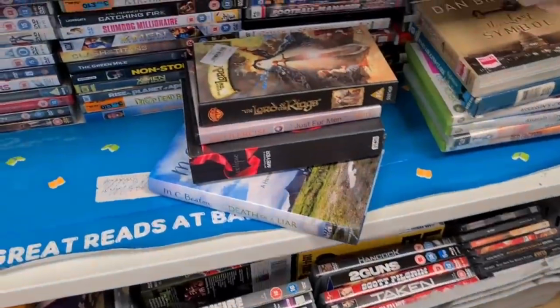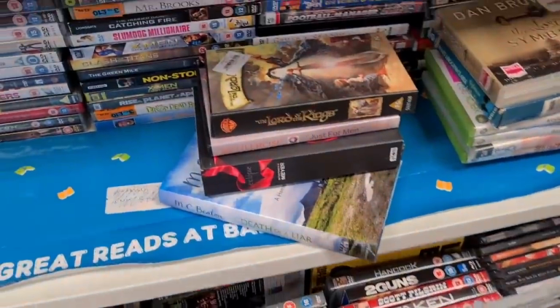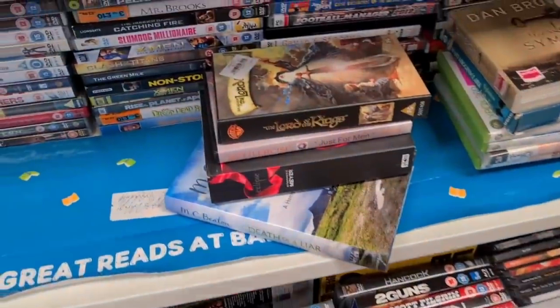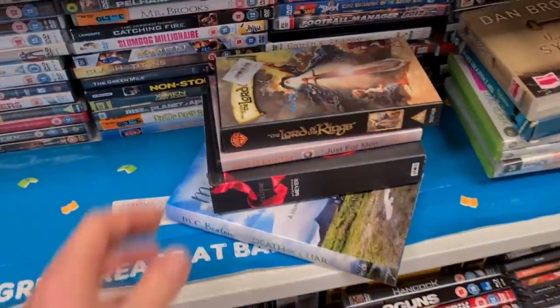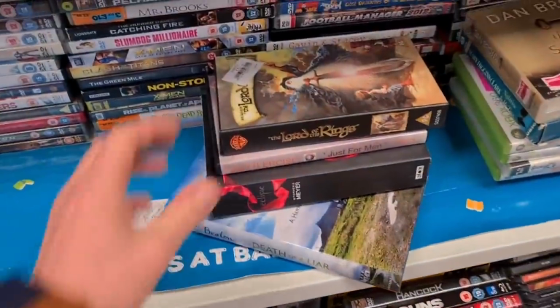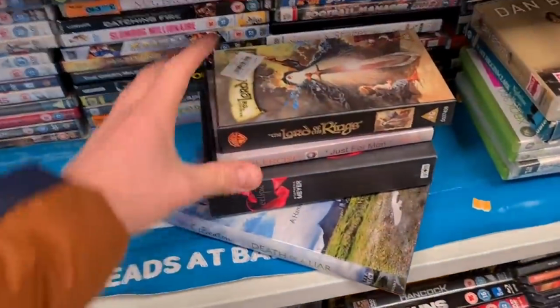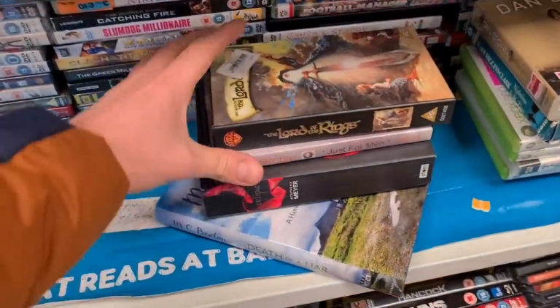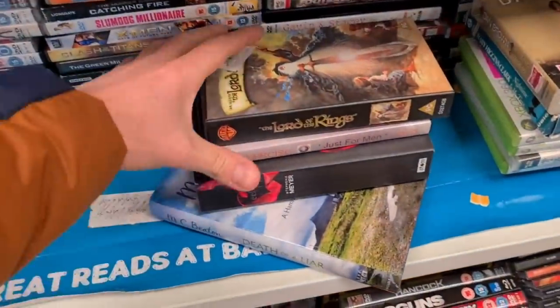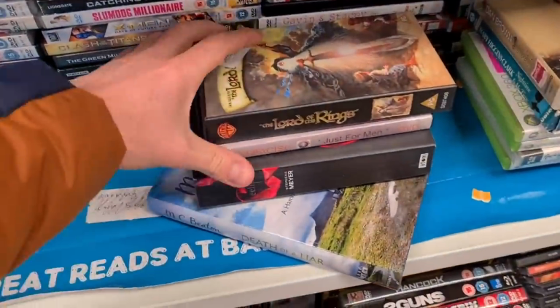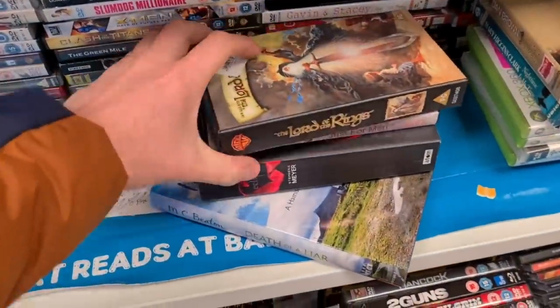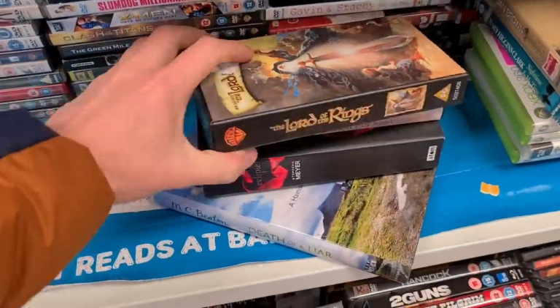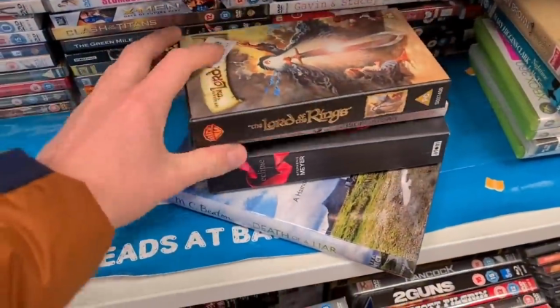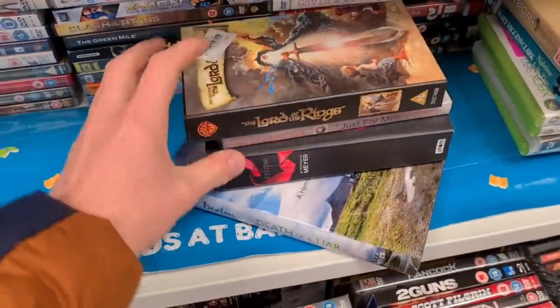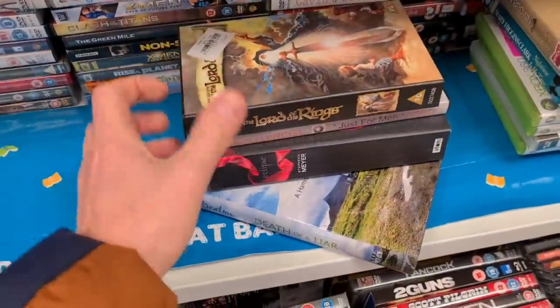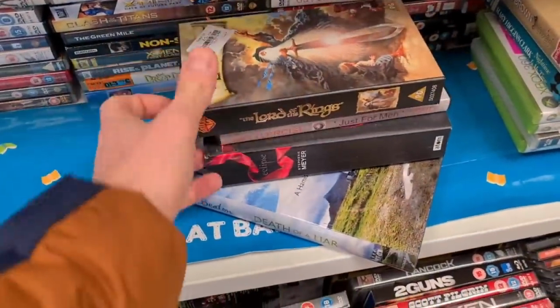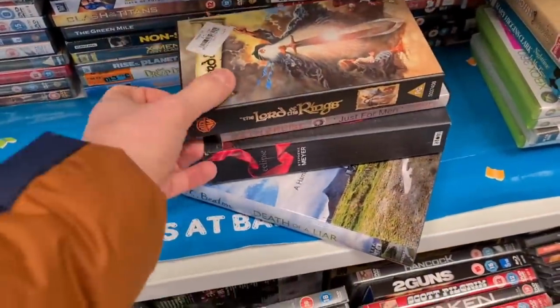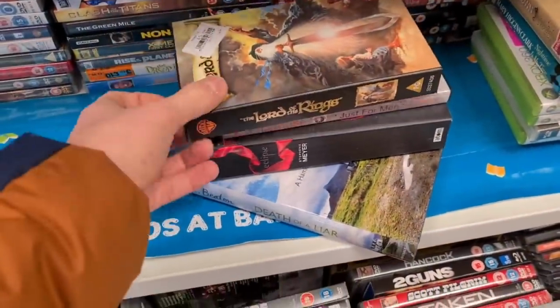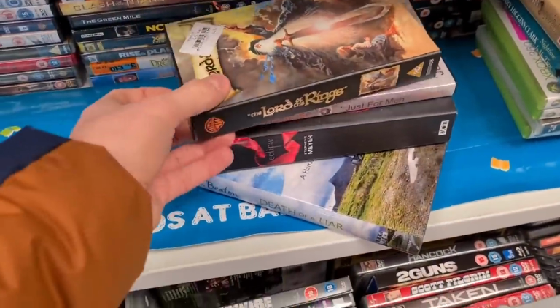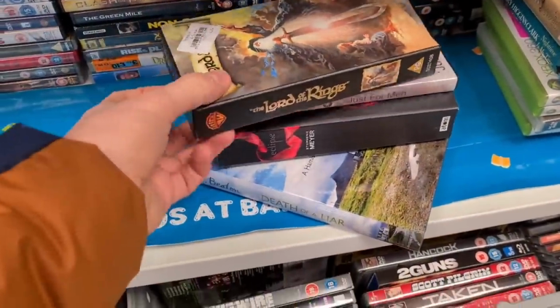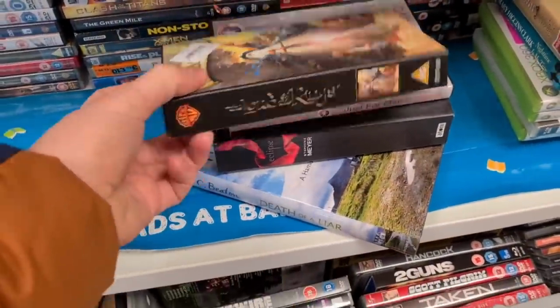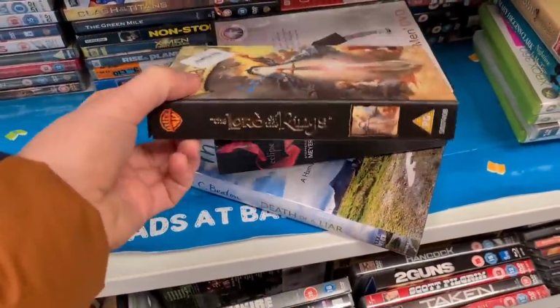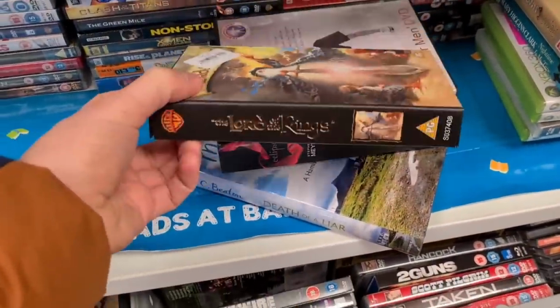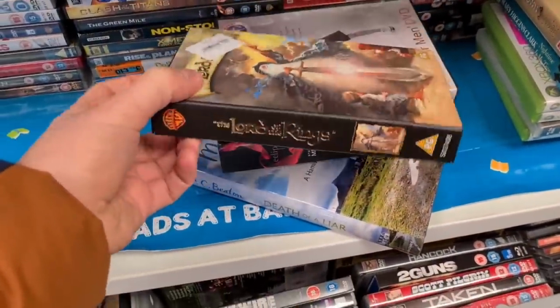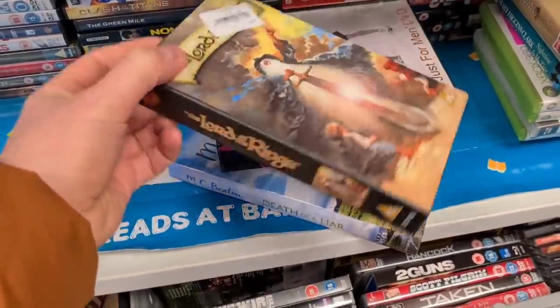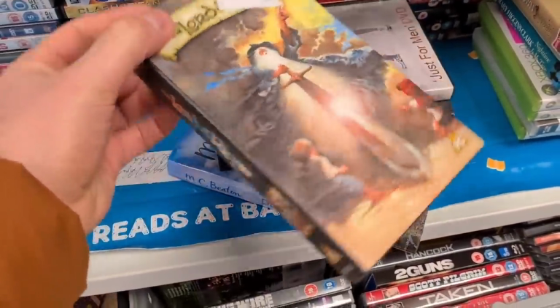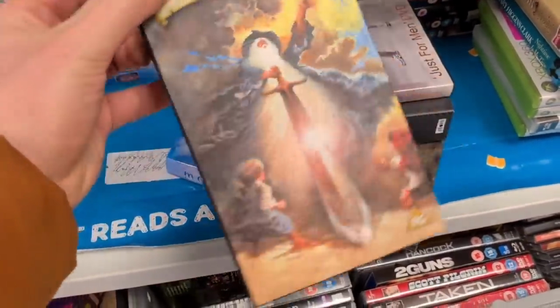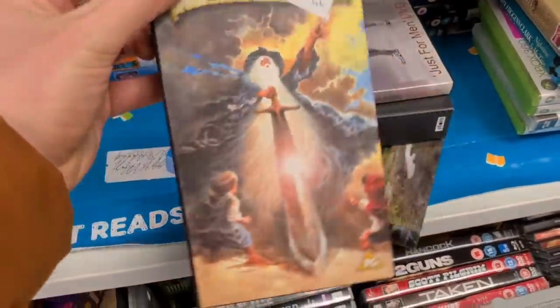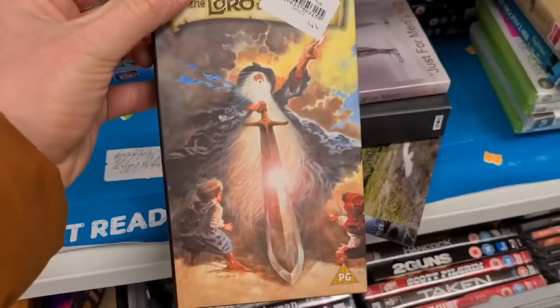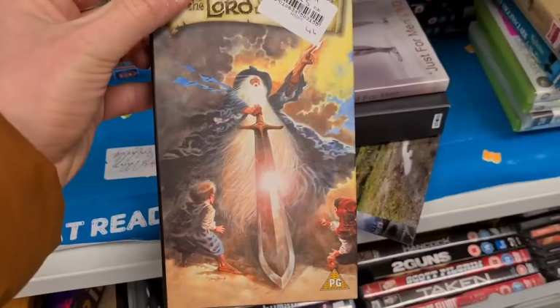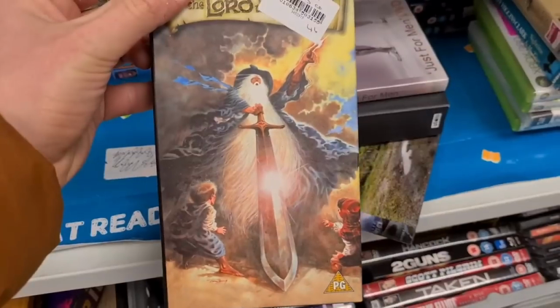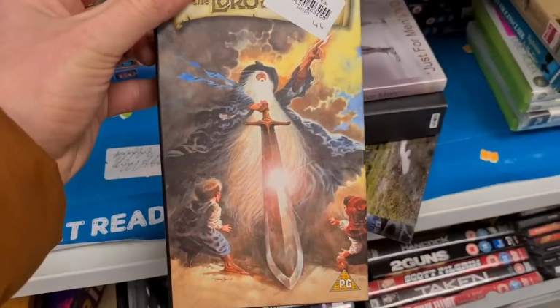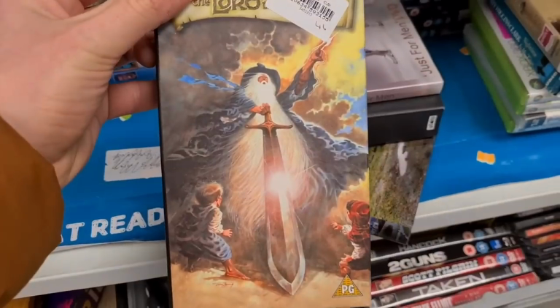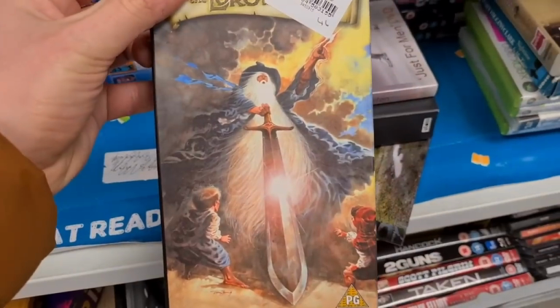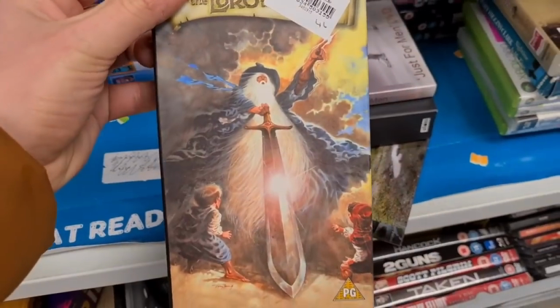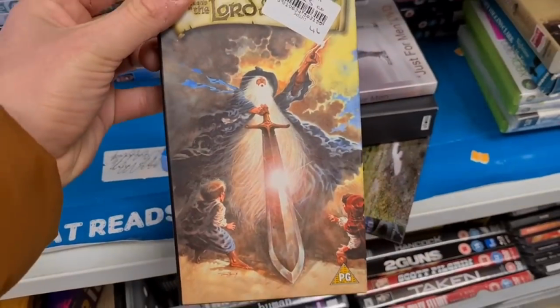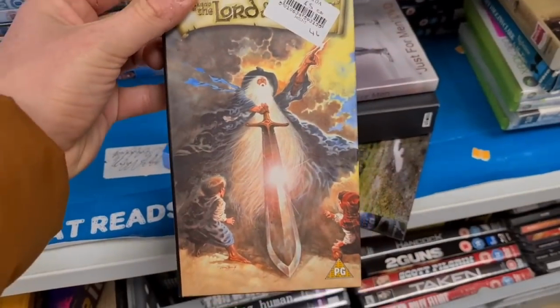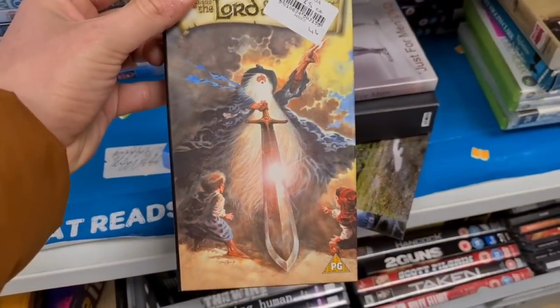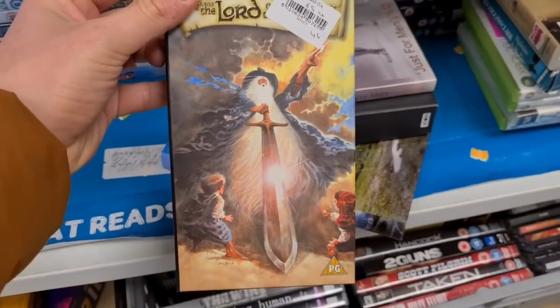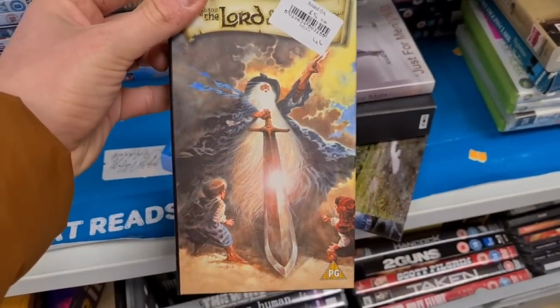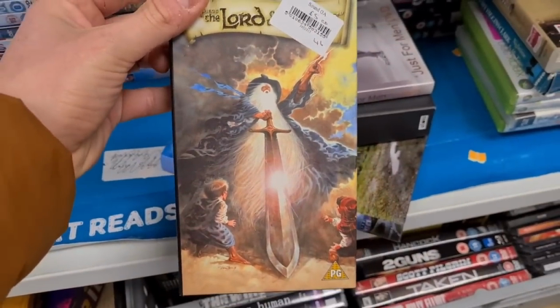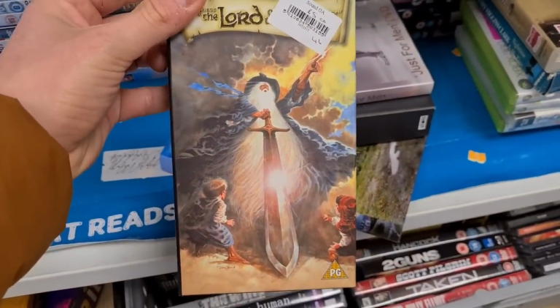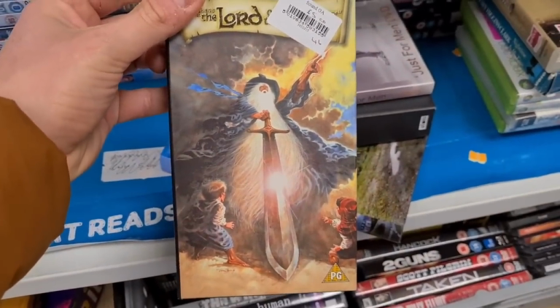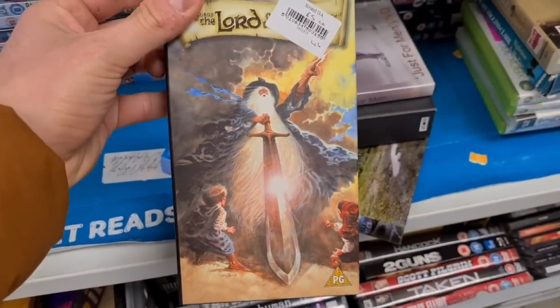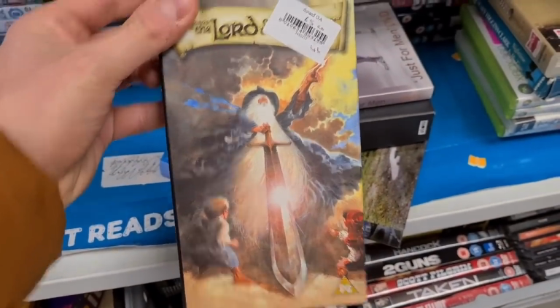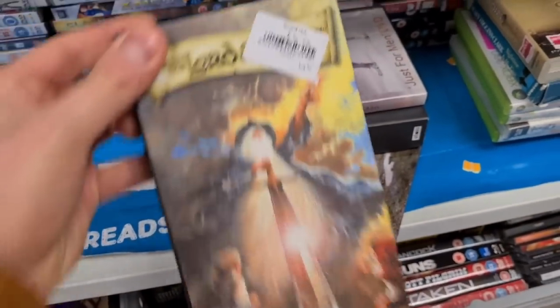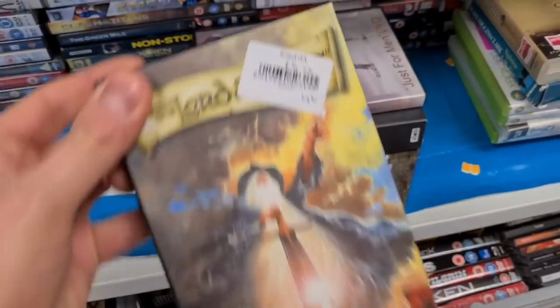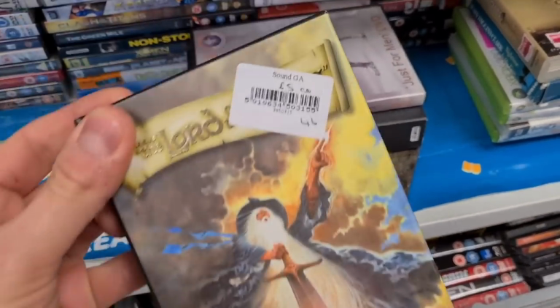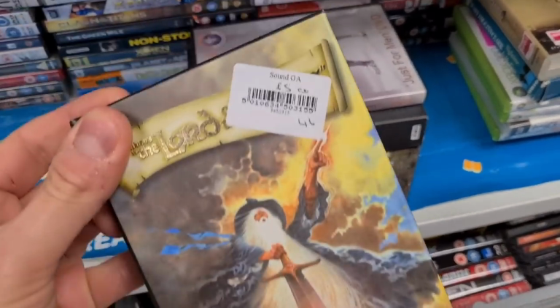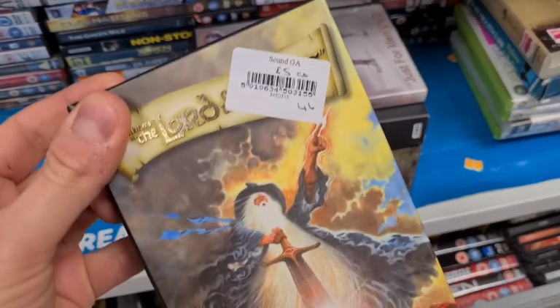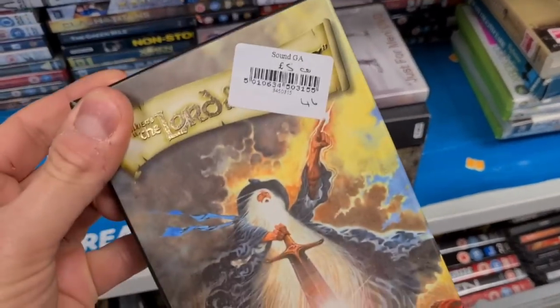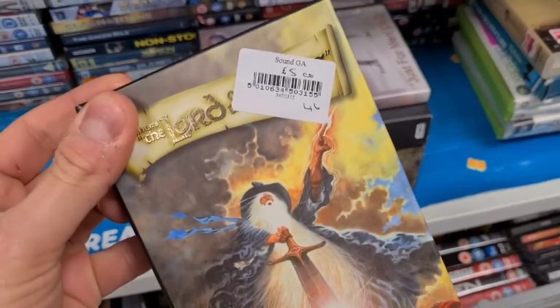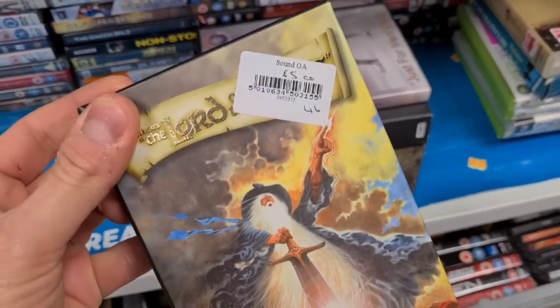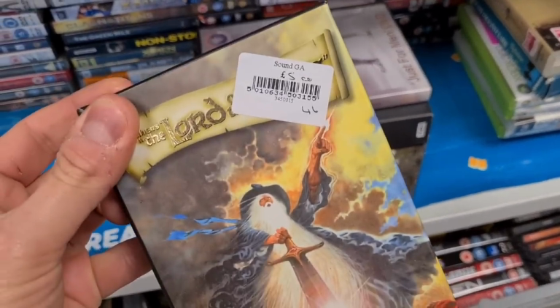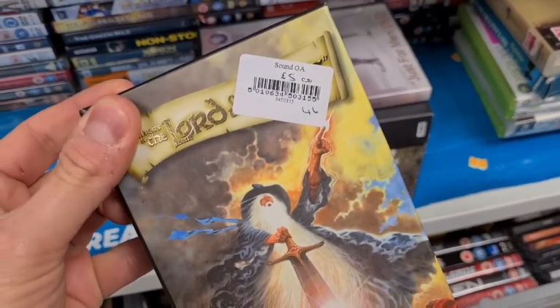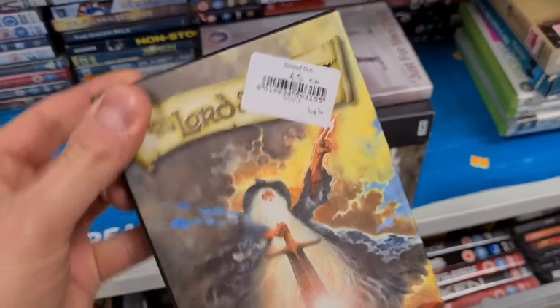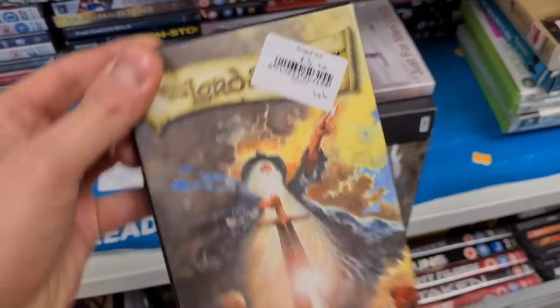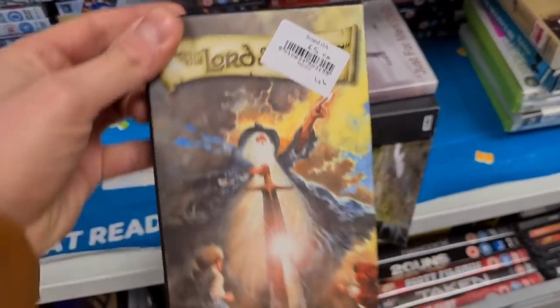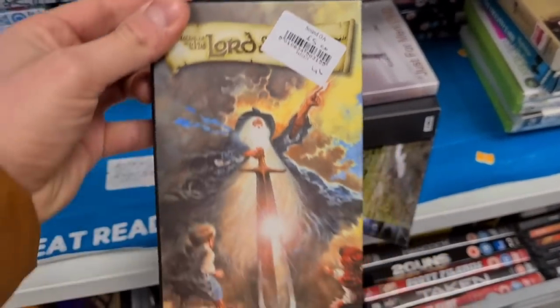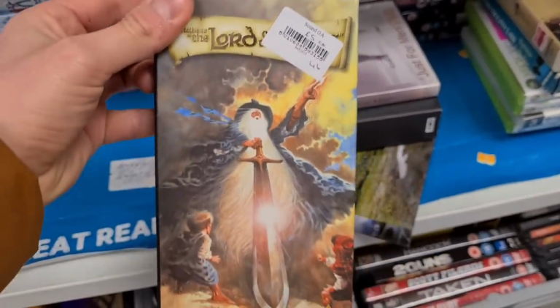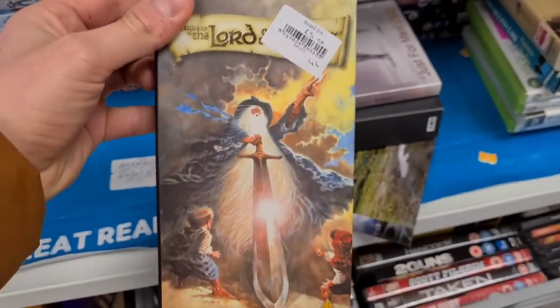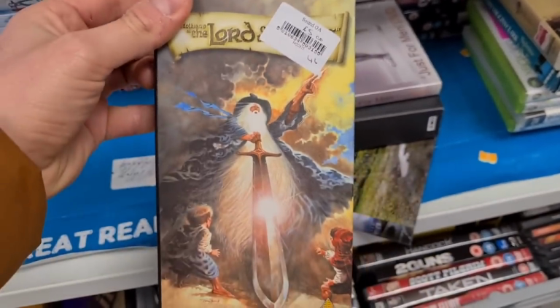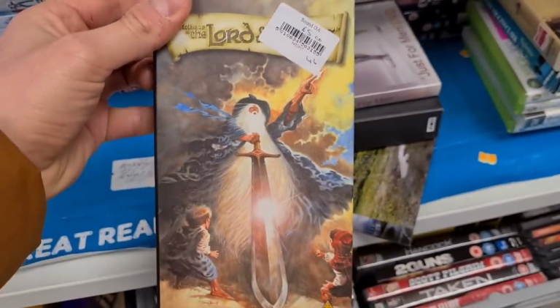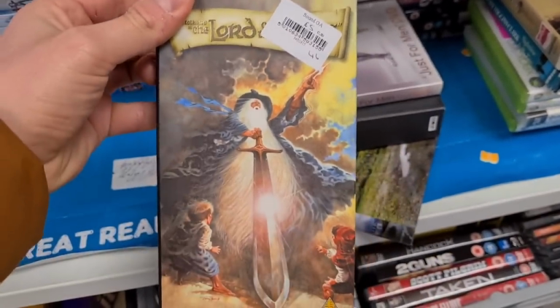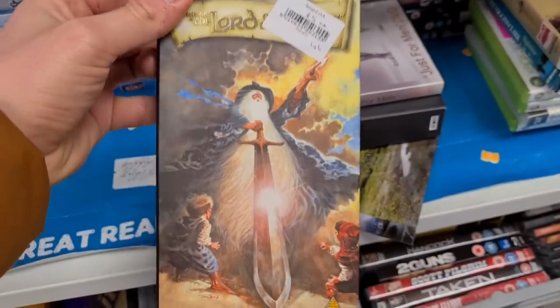Quite cool to see — Lord of the Rings VHS. Cool artwork isn't it? Five quid — no money in it though.